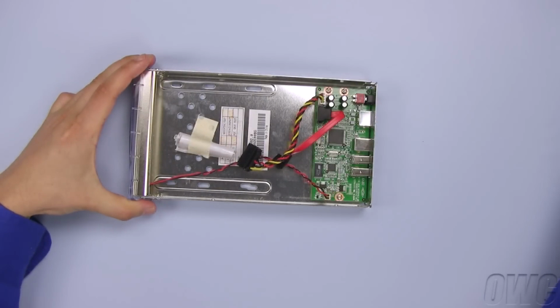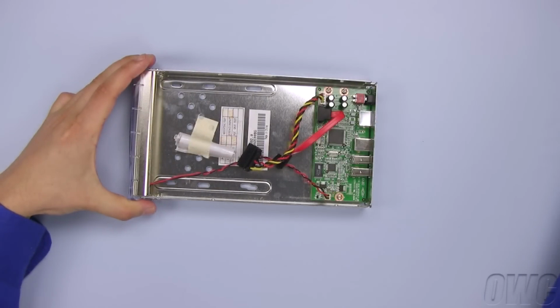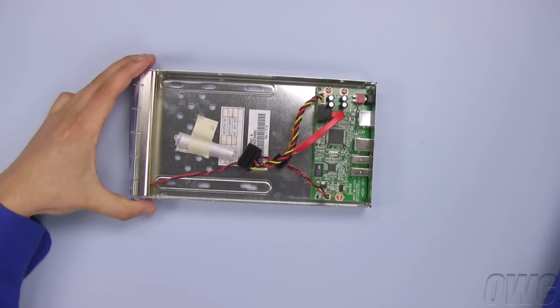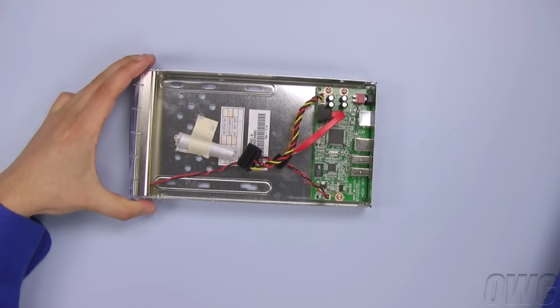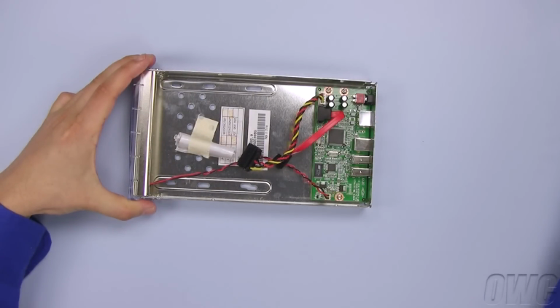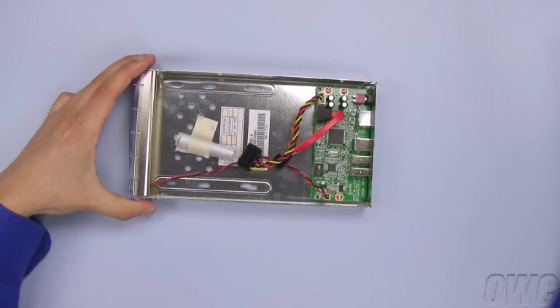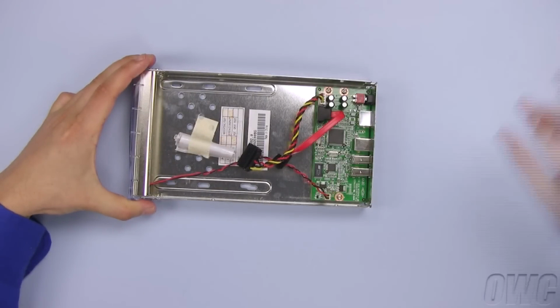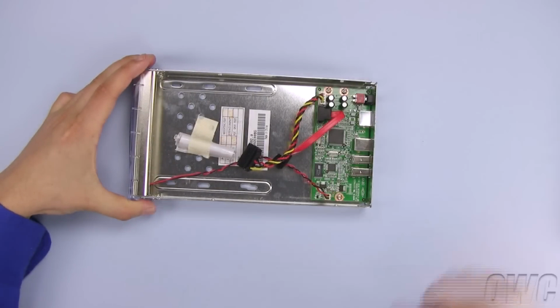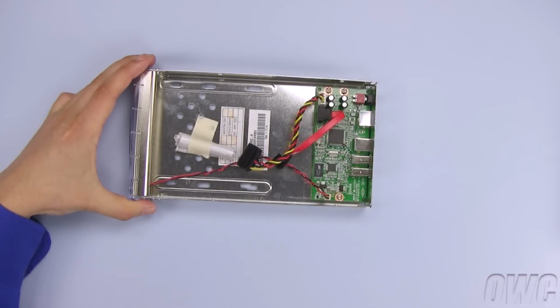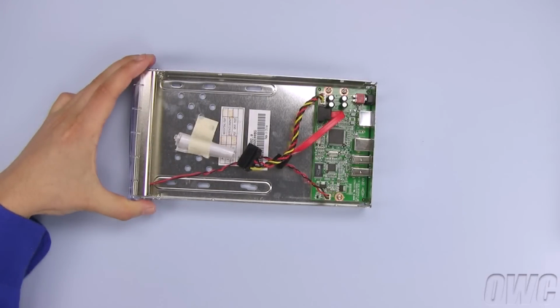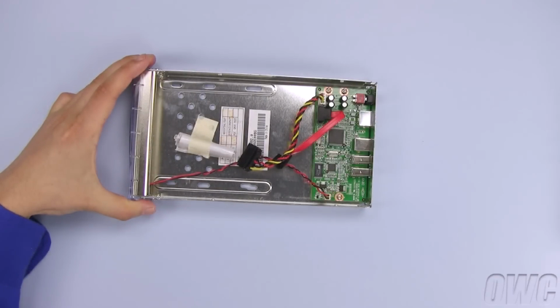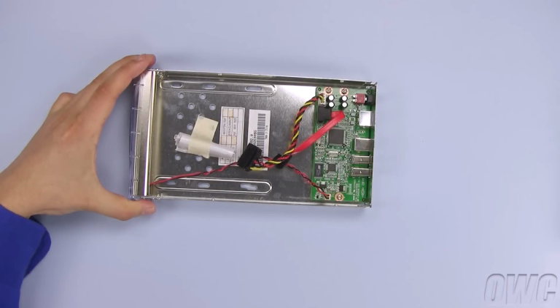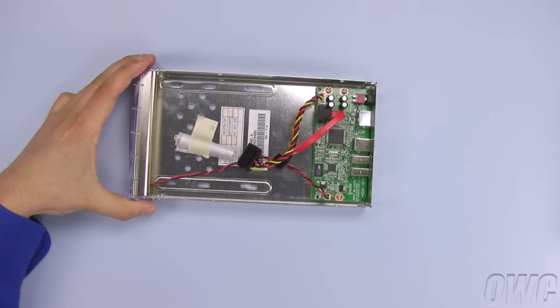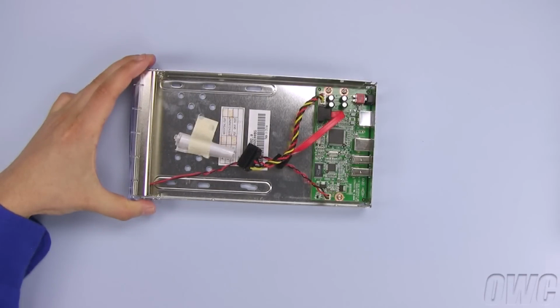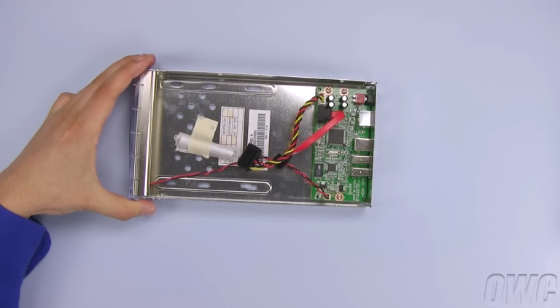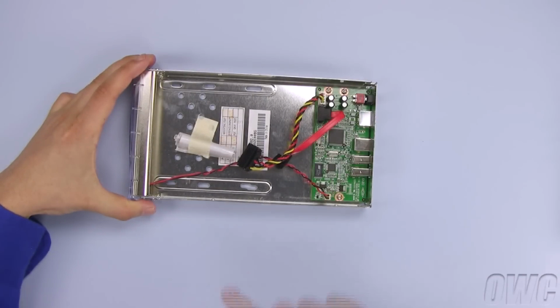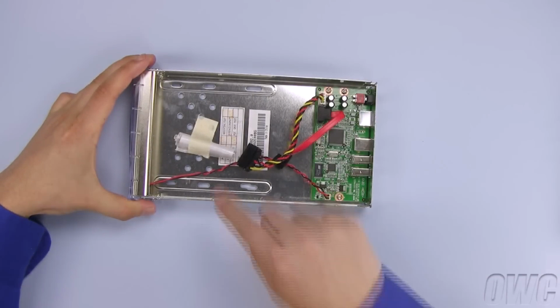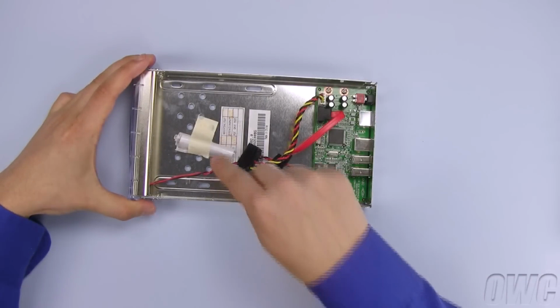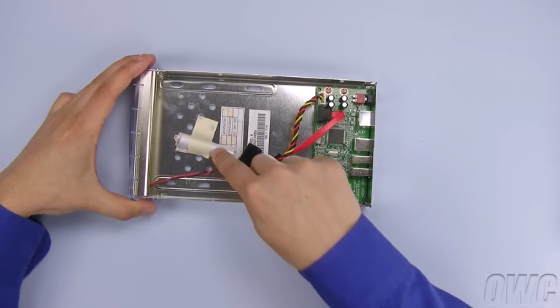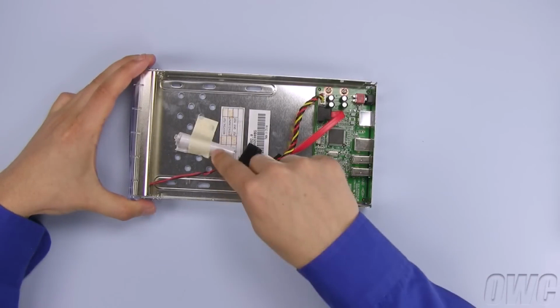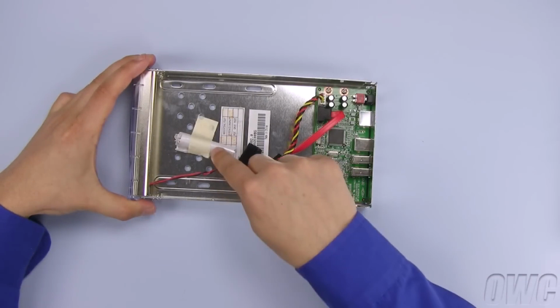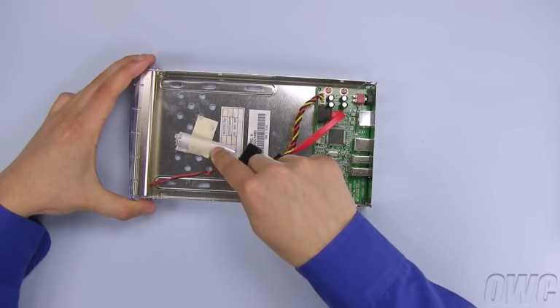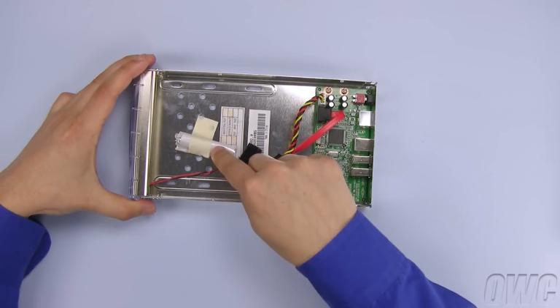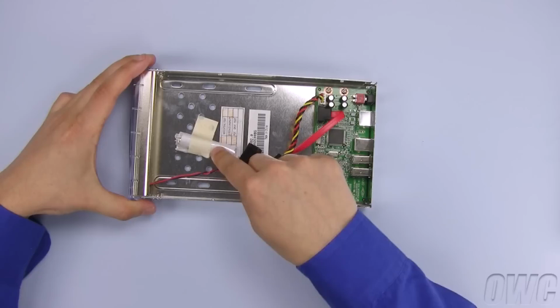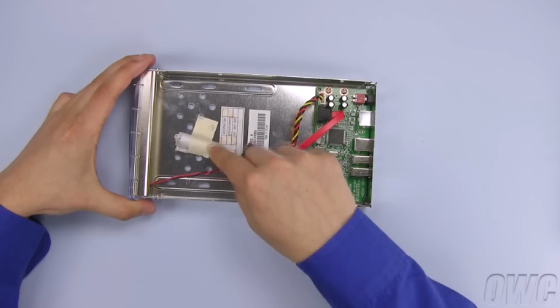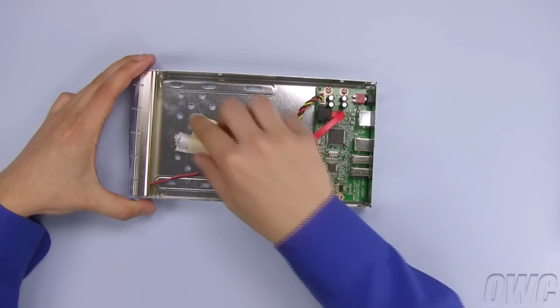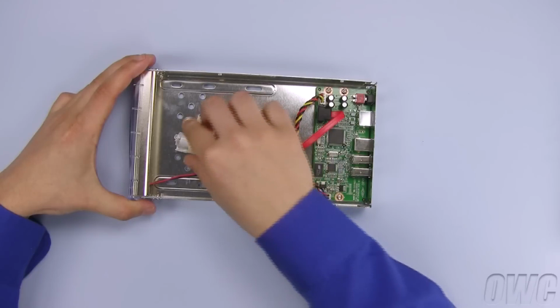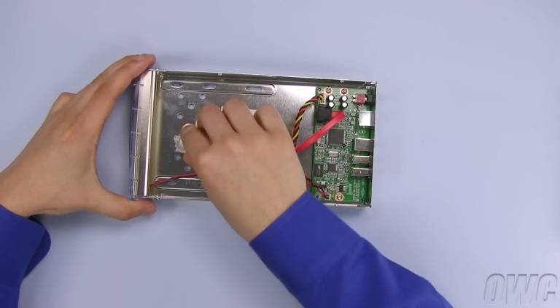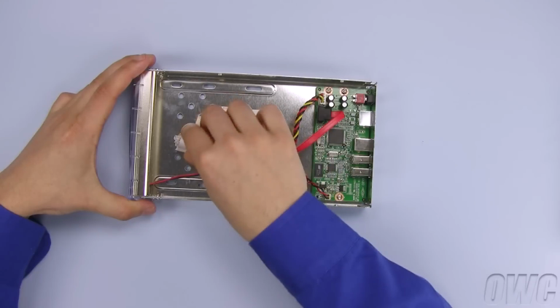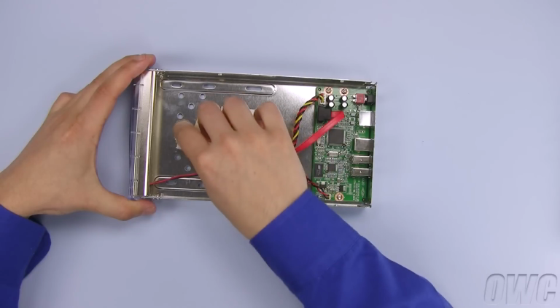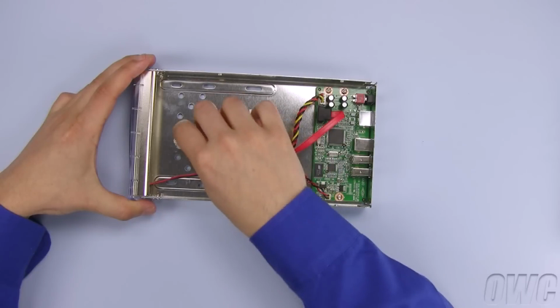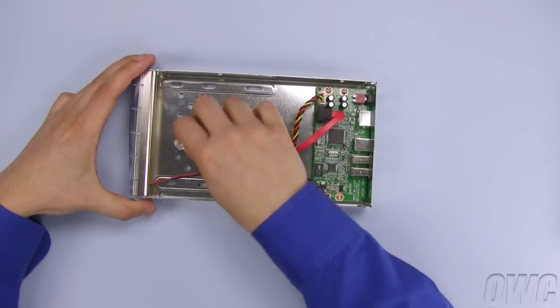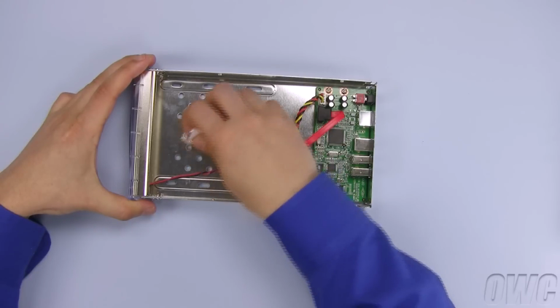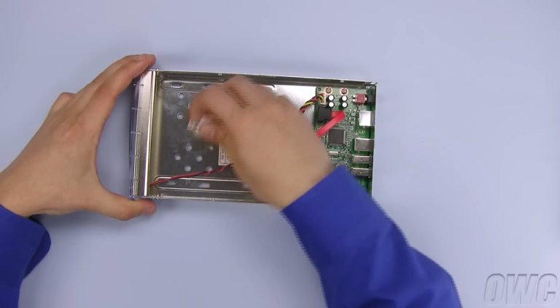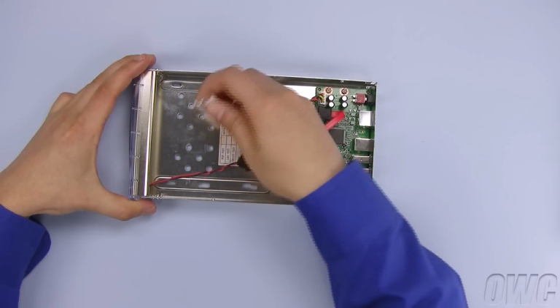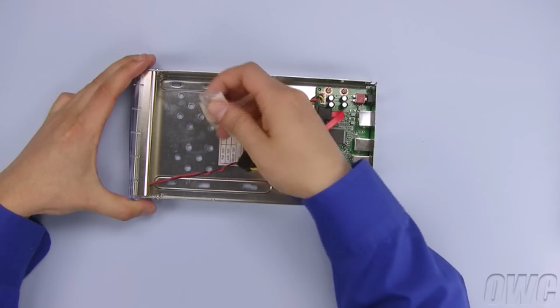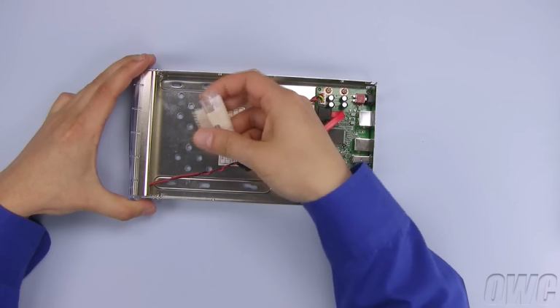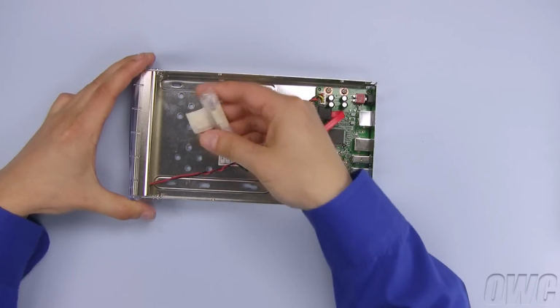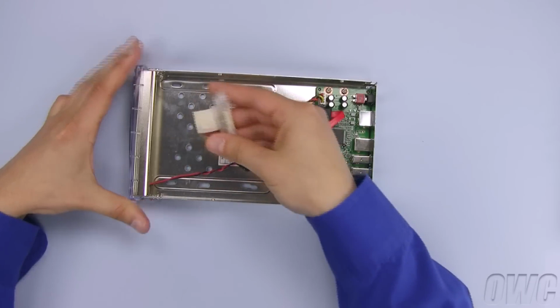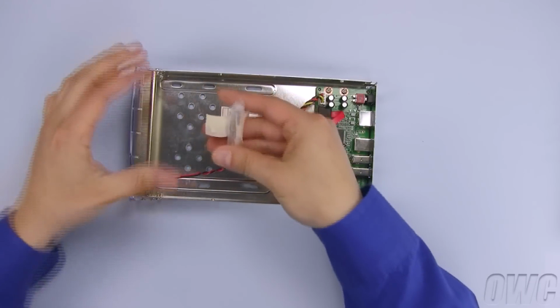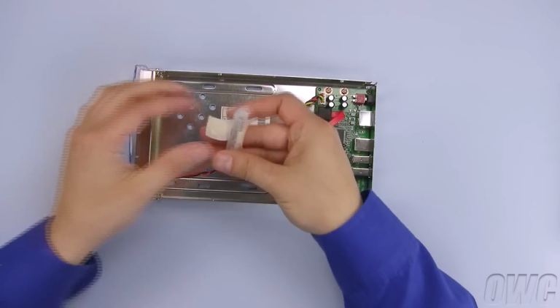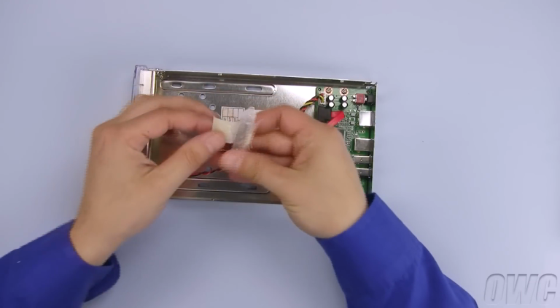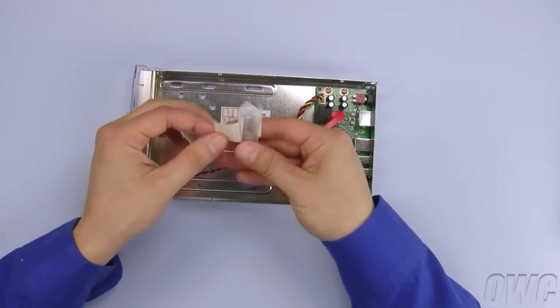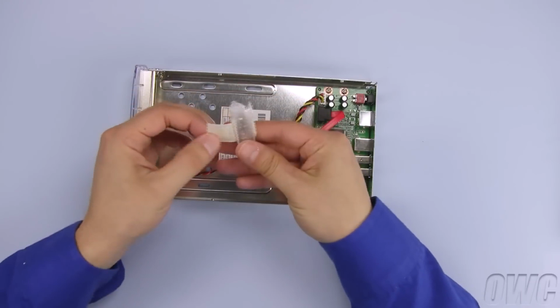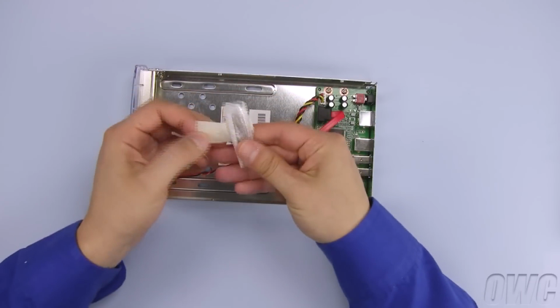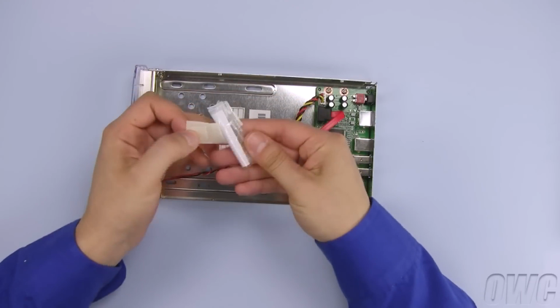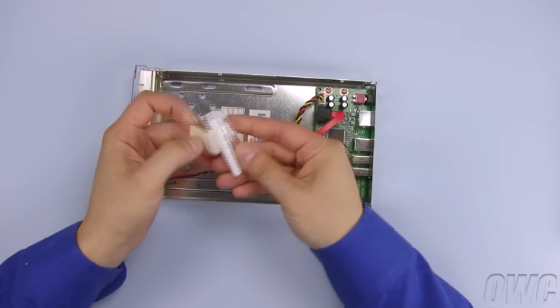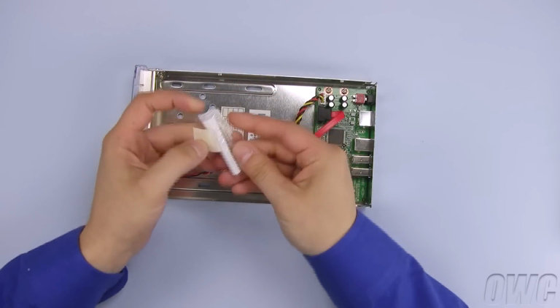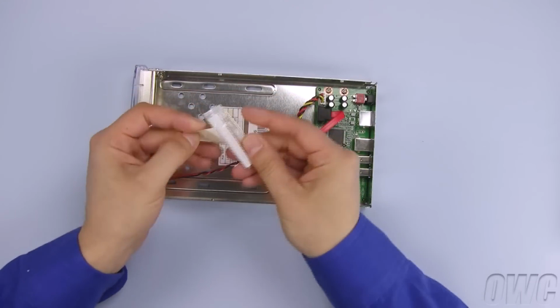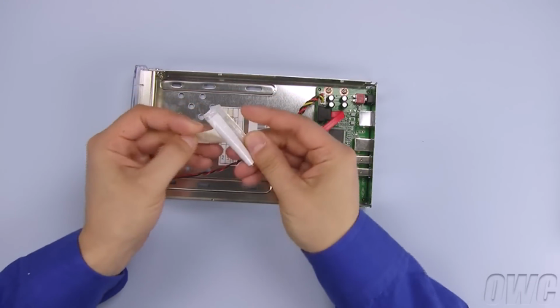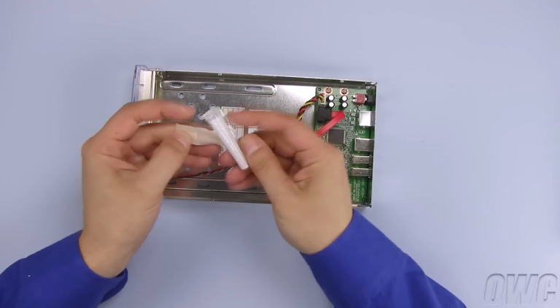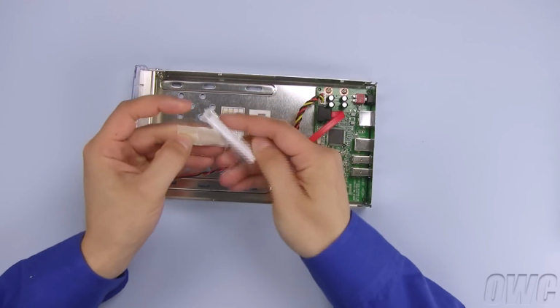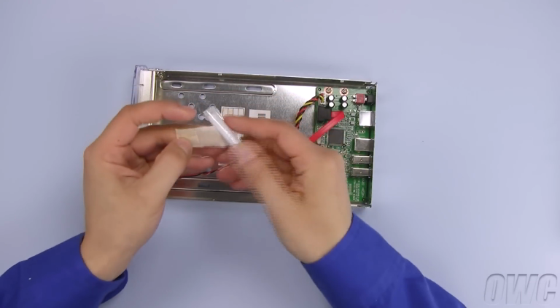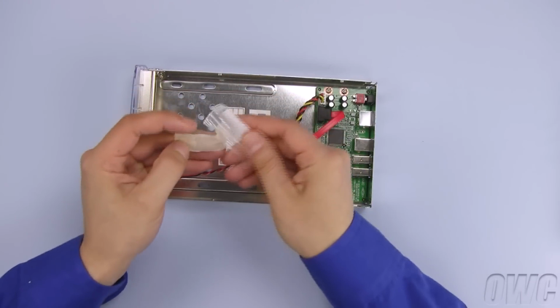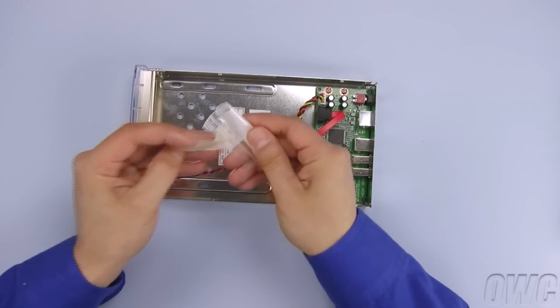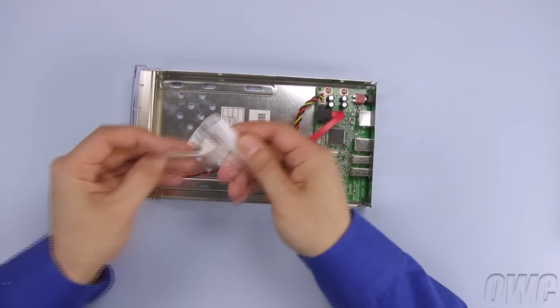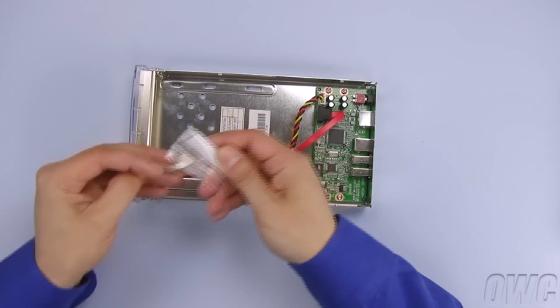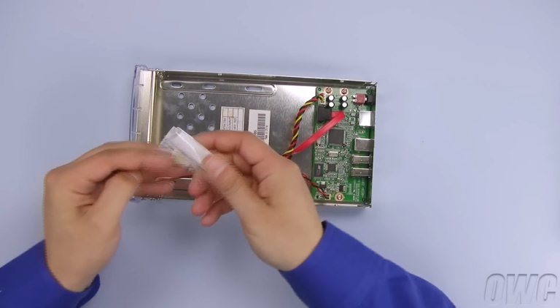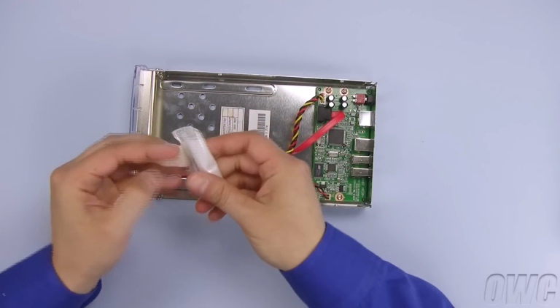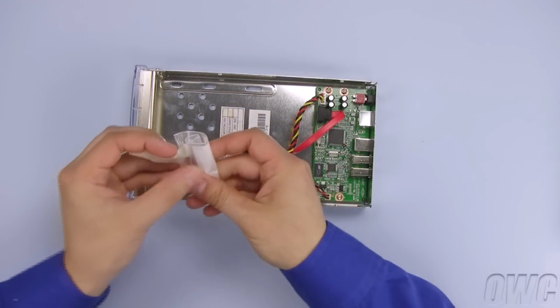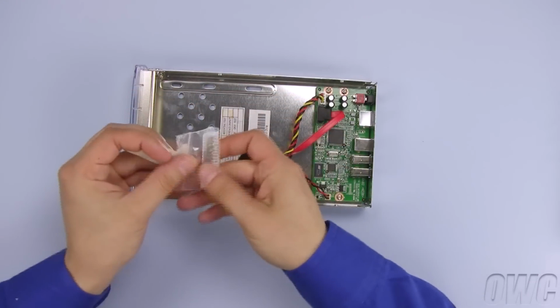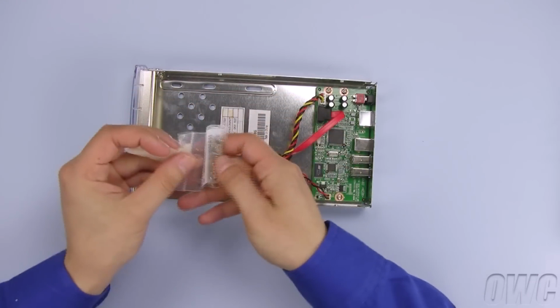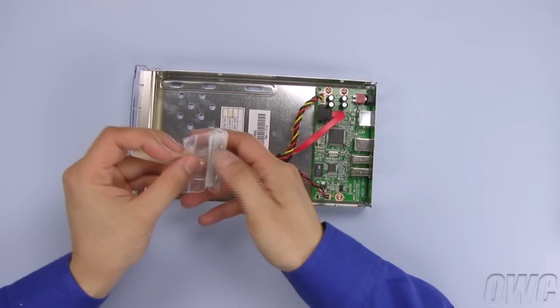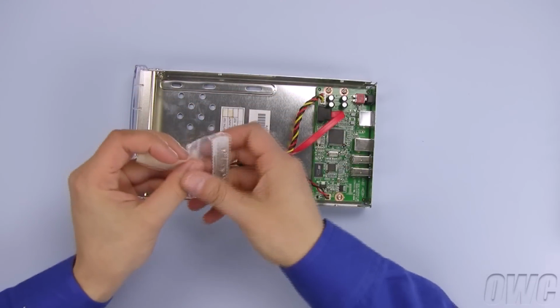You should find a small plastic bag taped on the inside. It contains the screws you'll need to fully assemble this enclosure.